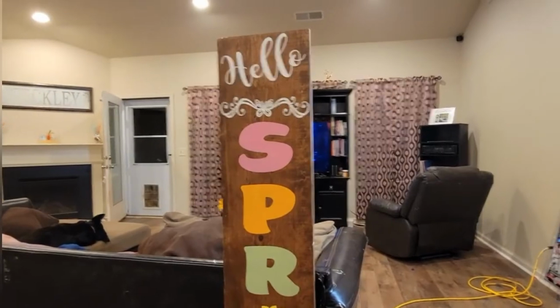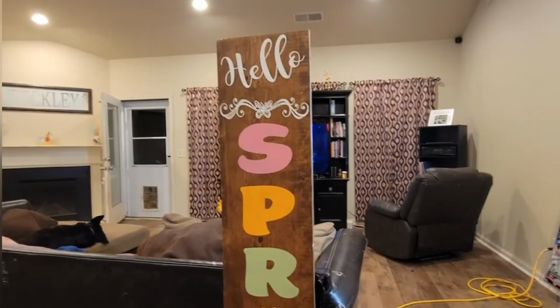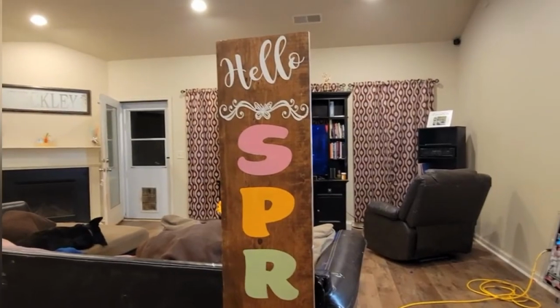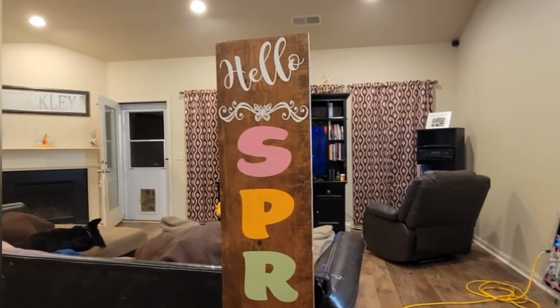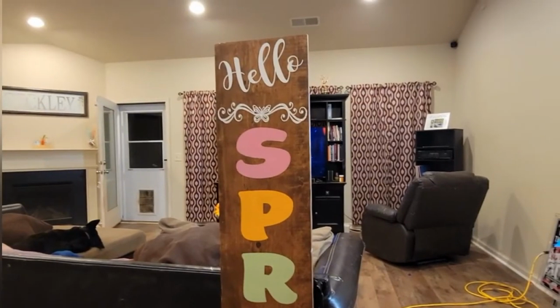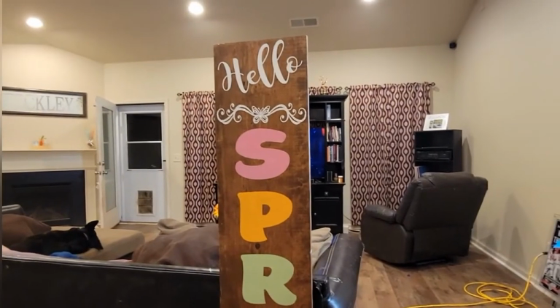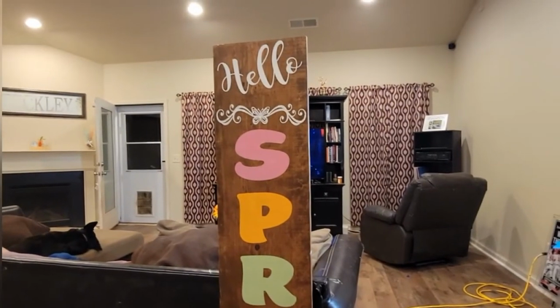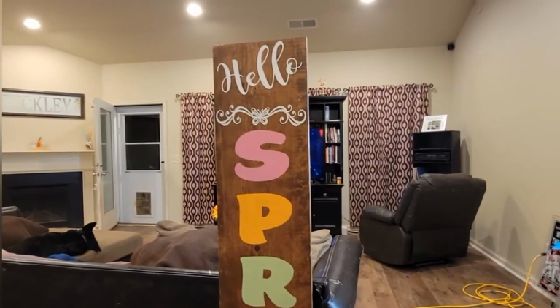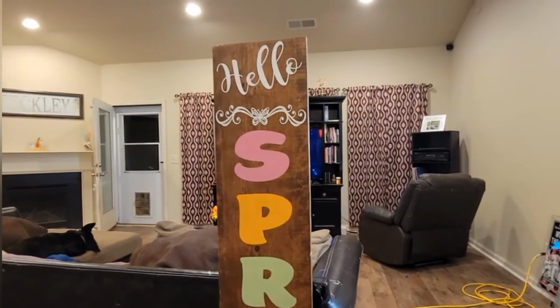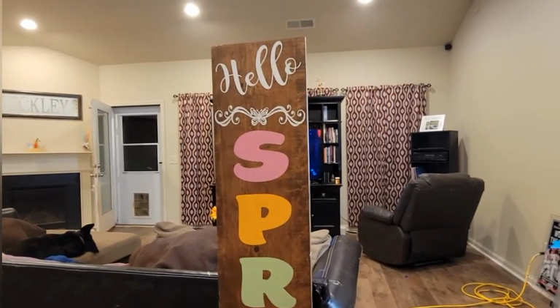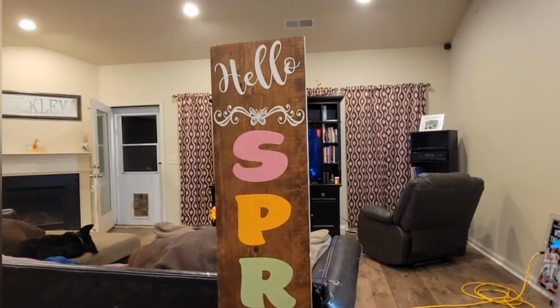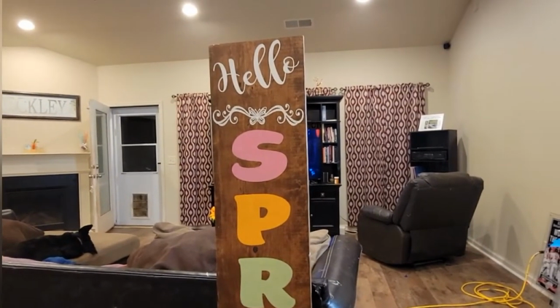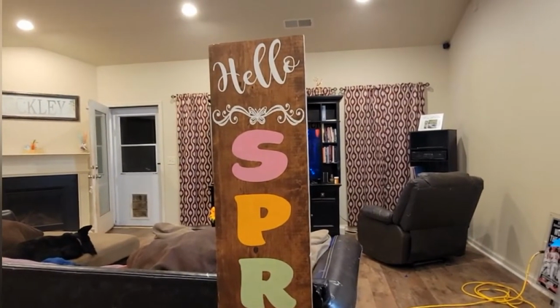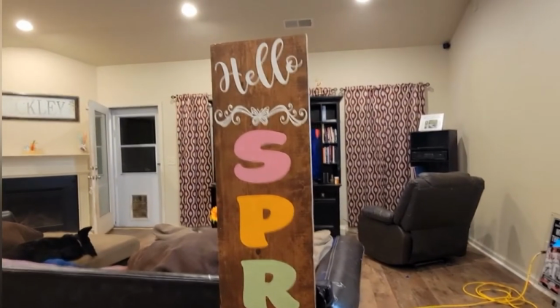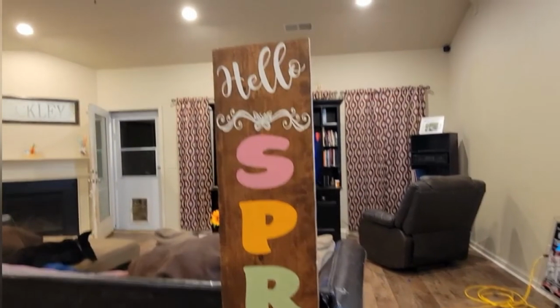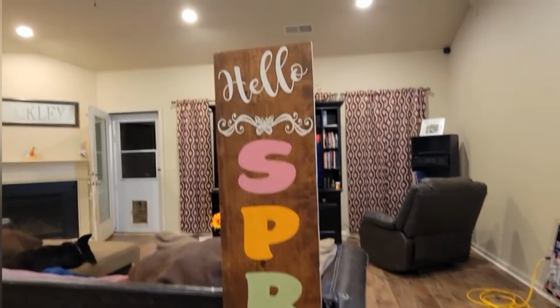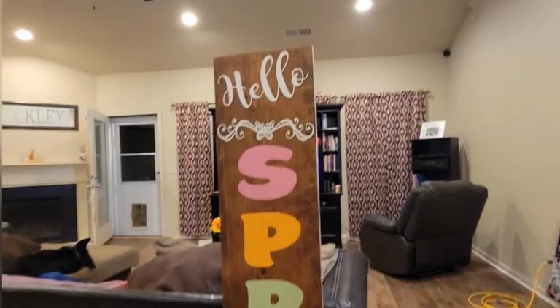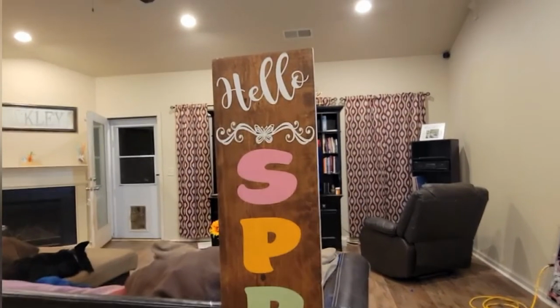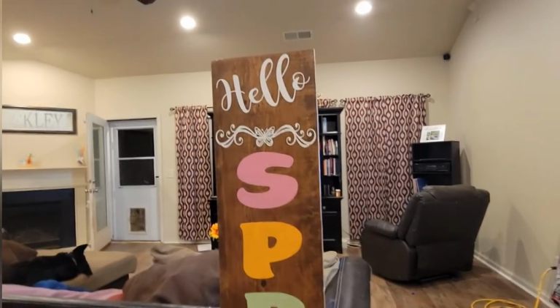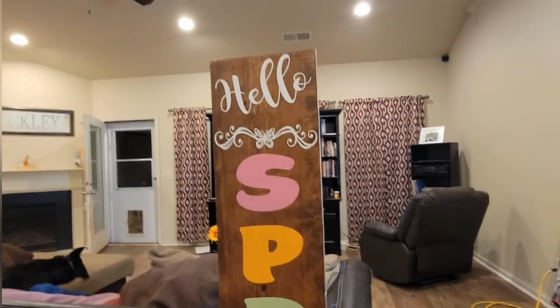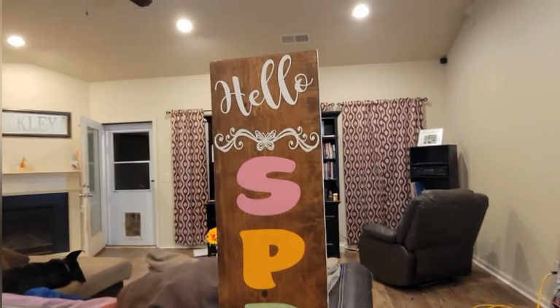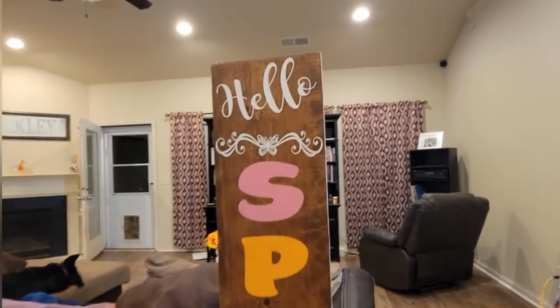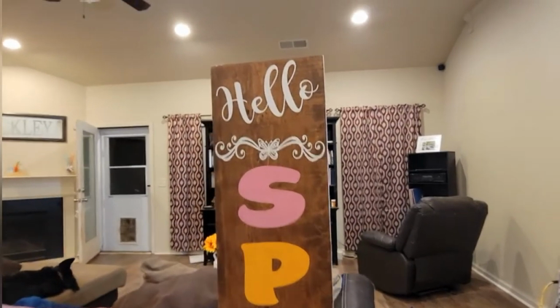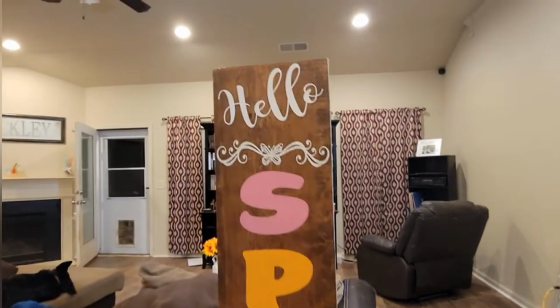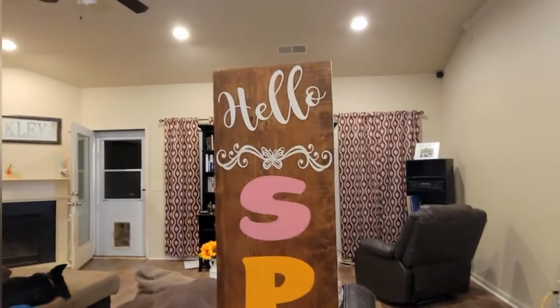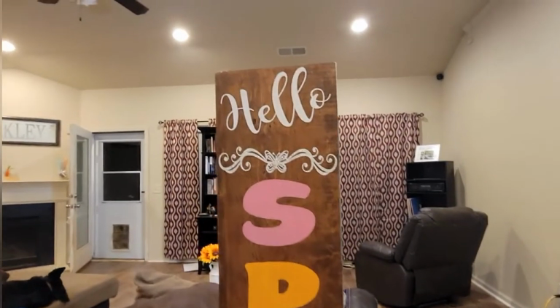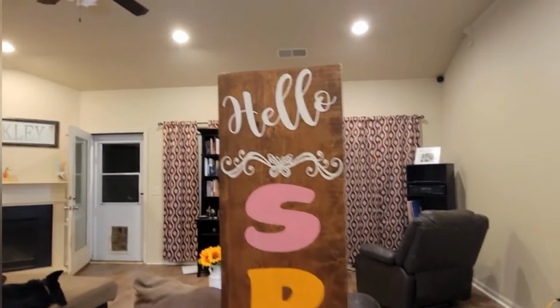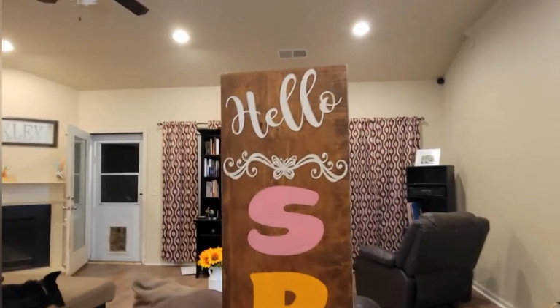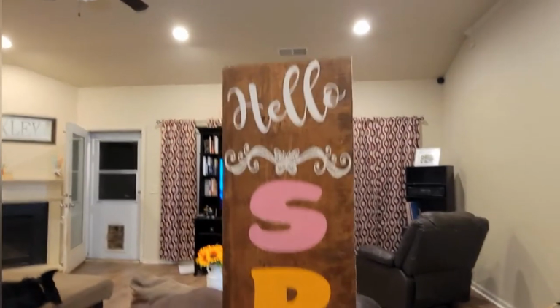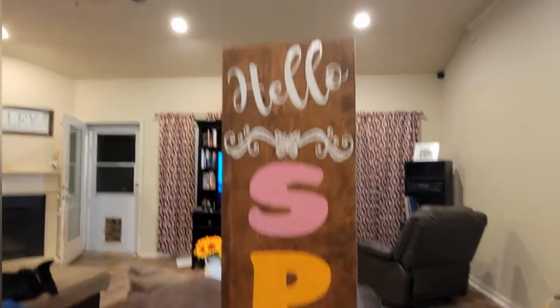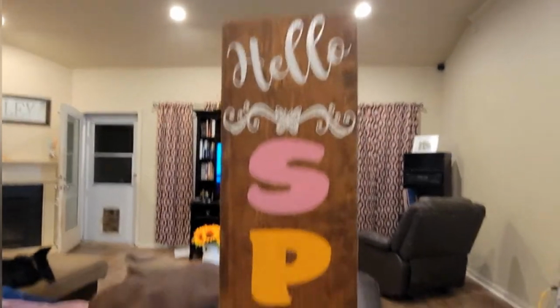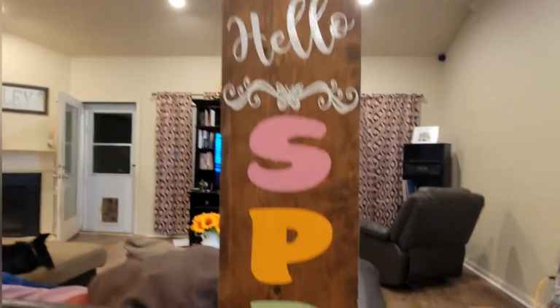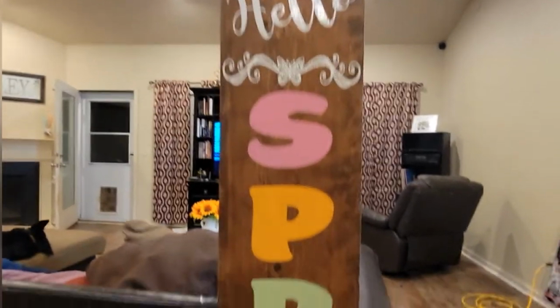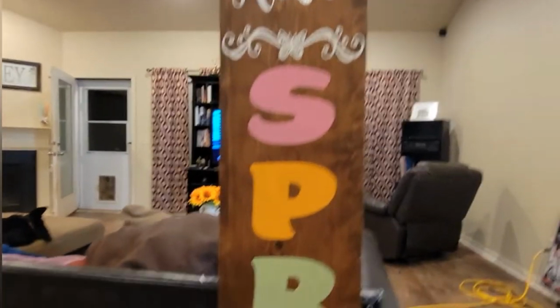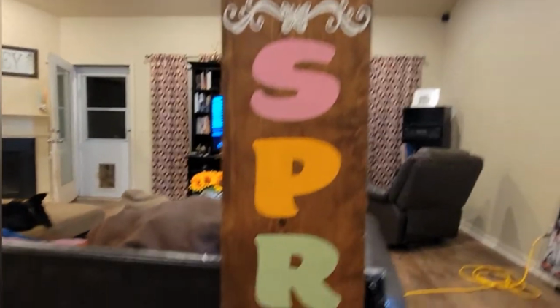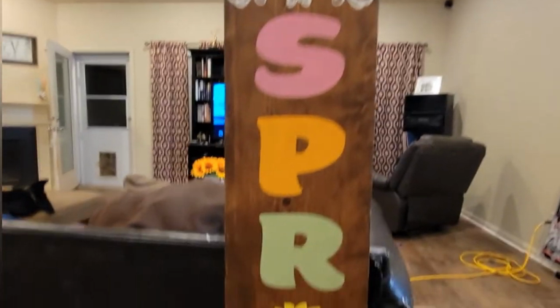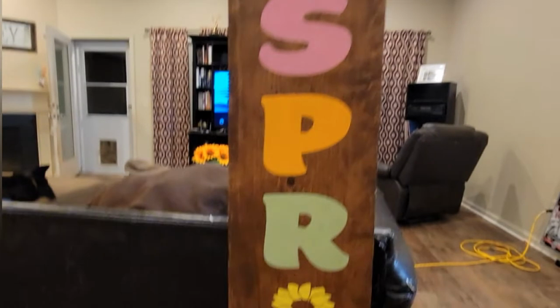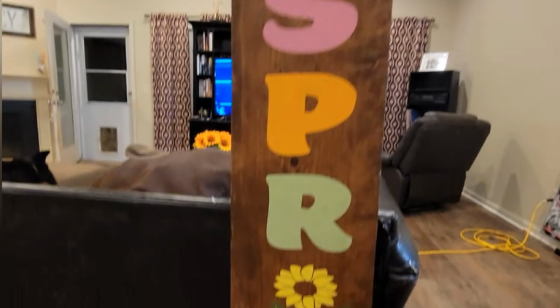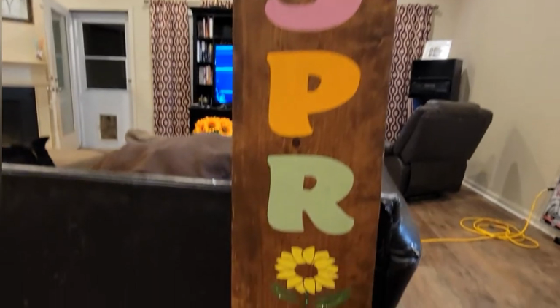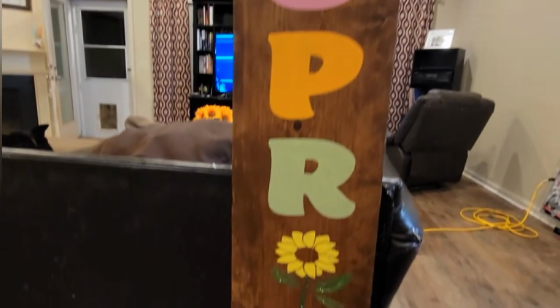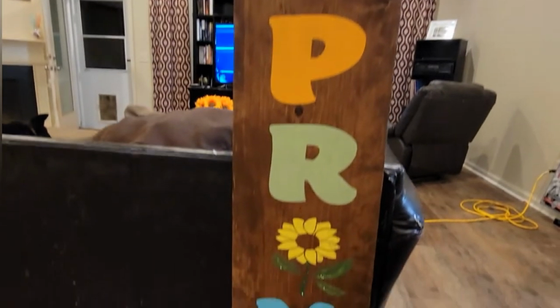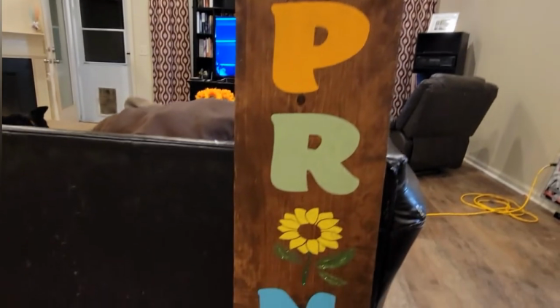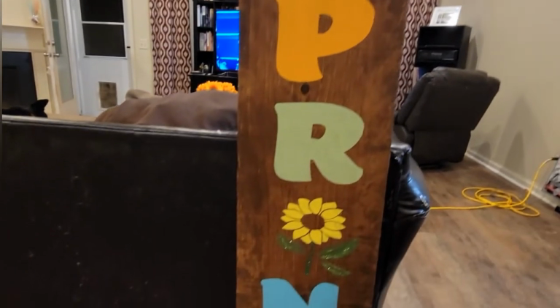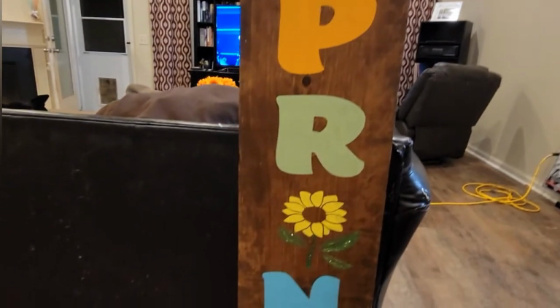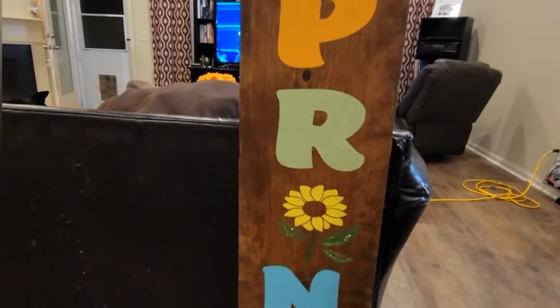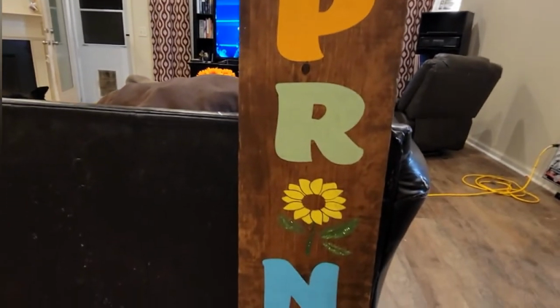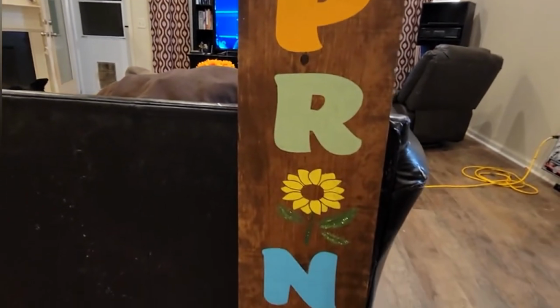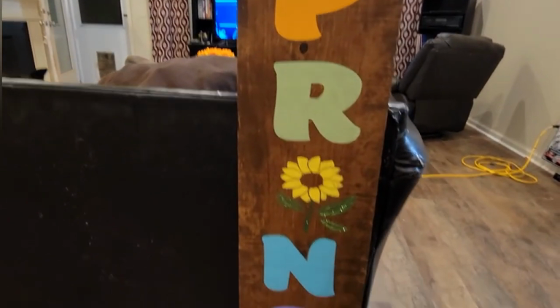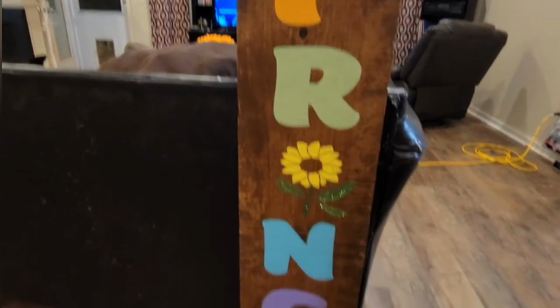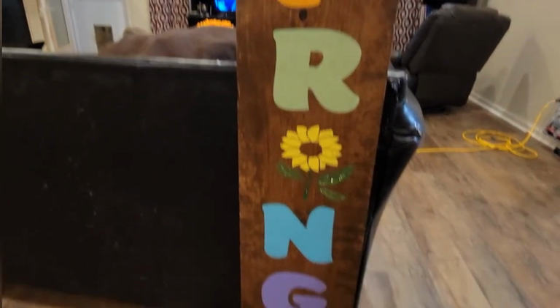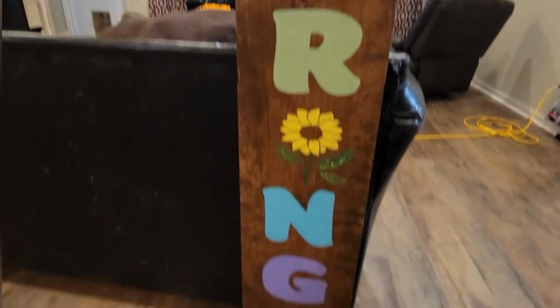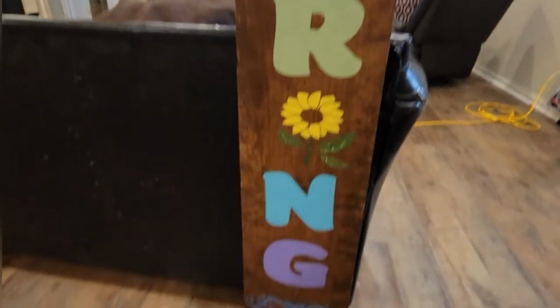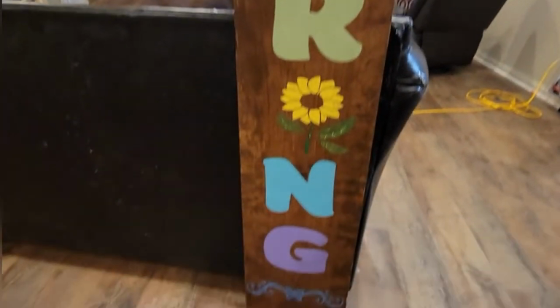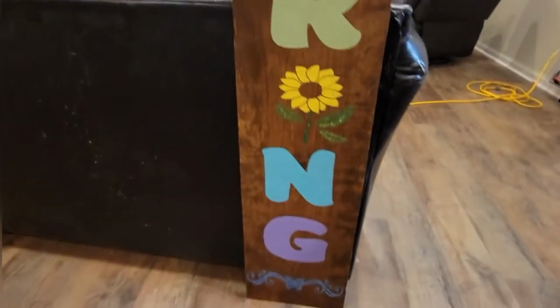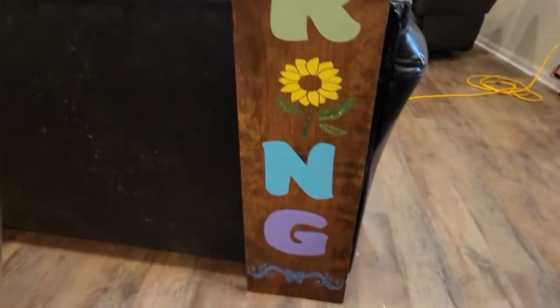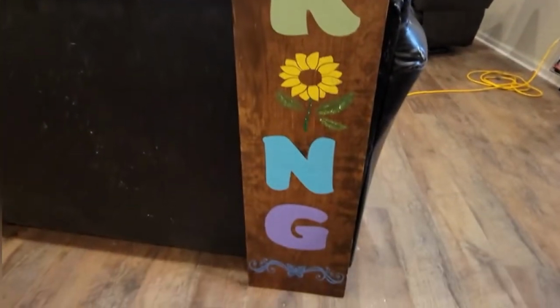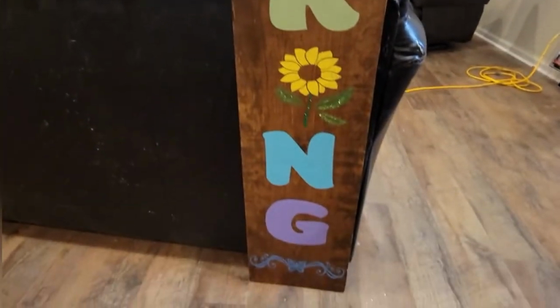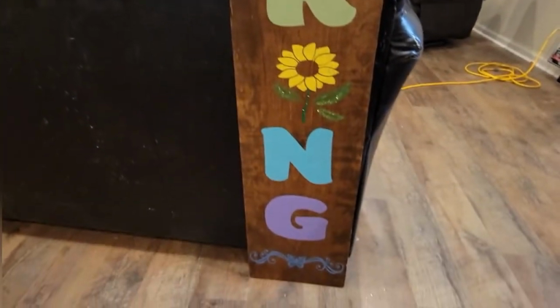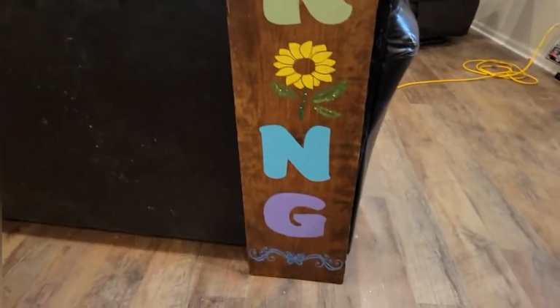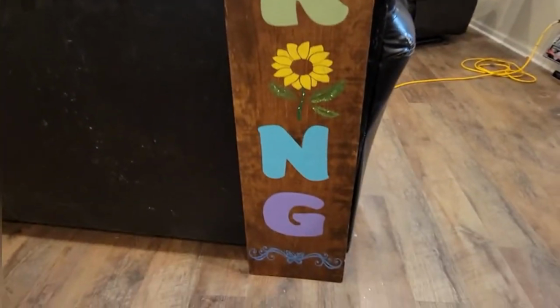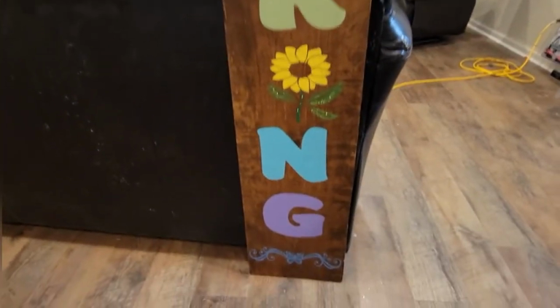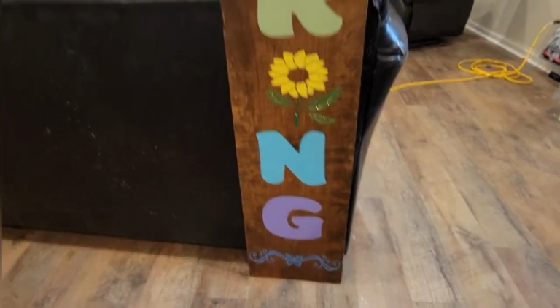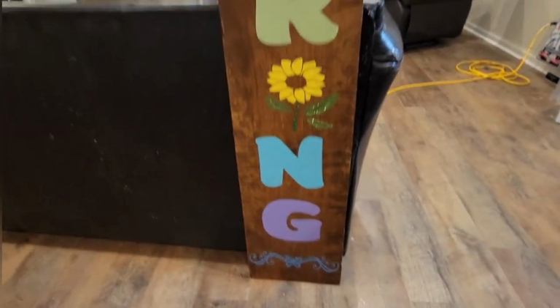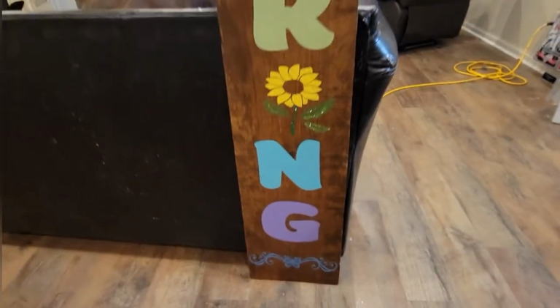Here's the other side so we can see the completed part as well. Yeah, I think it's super beautiful — I absolutely love it.